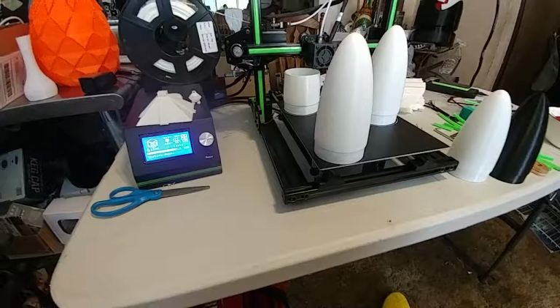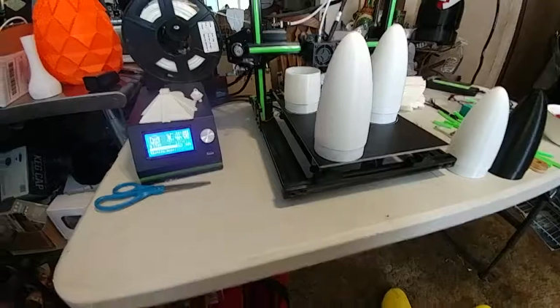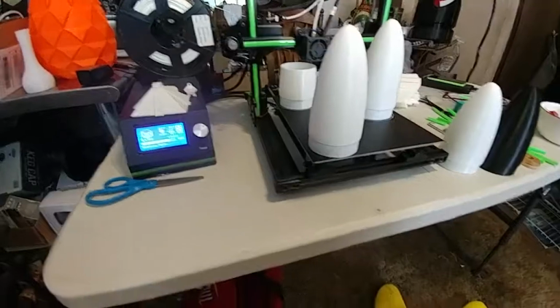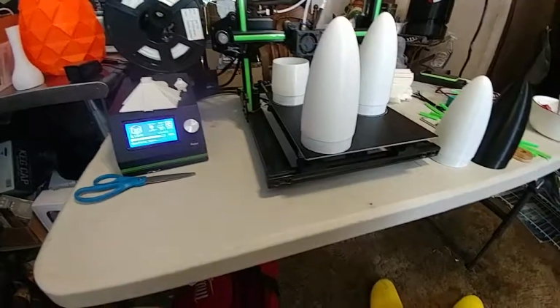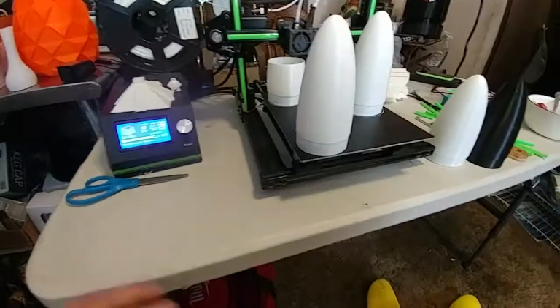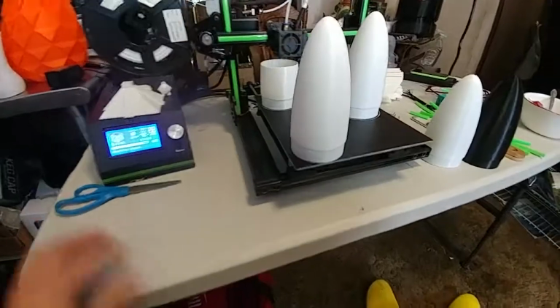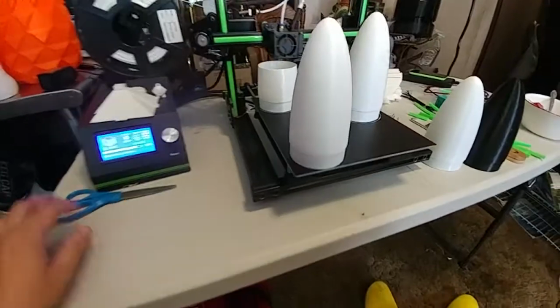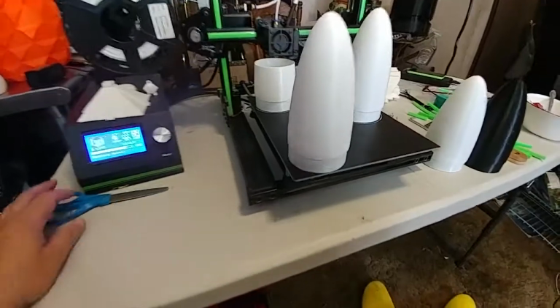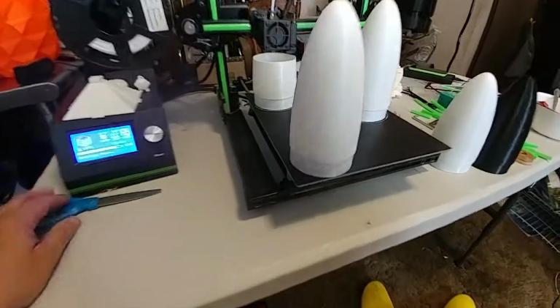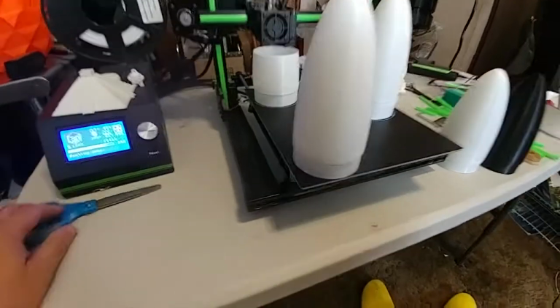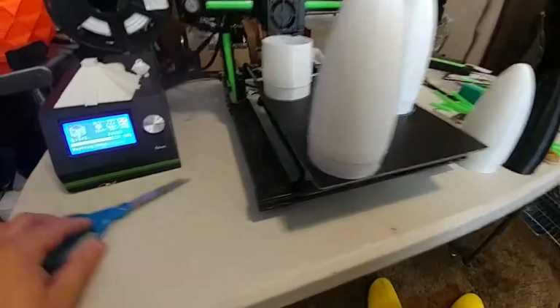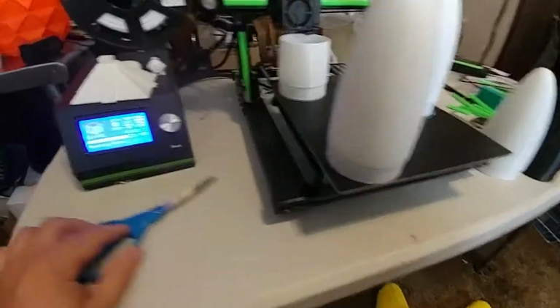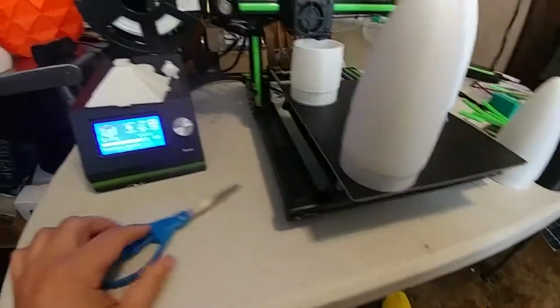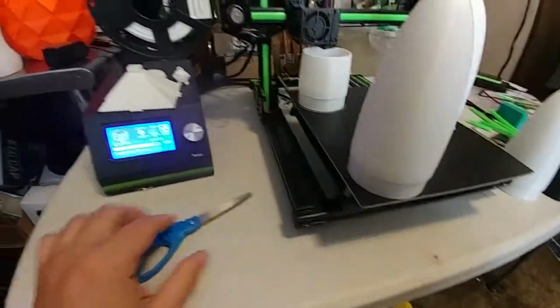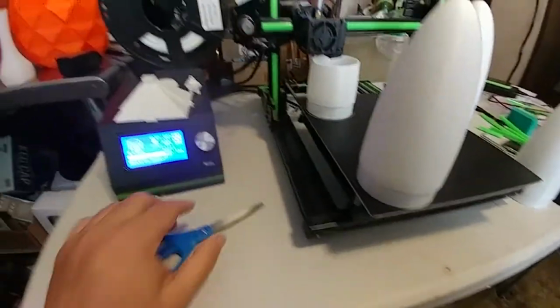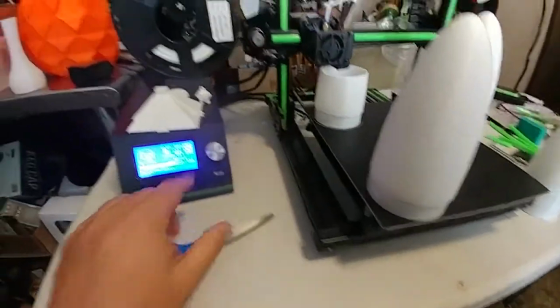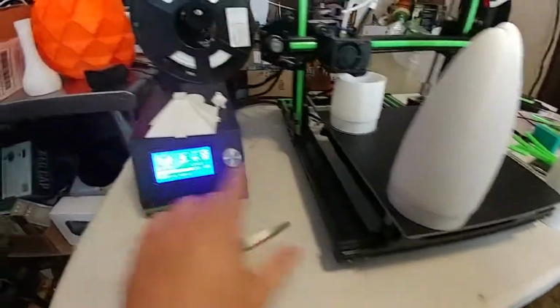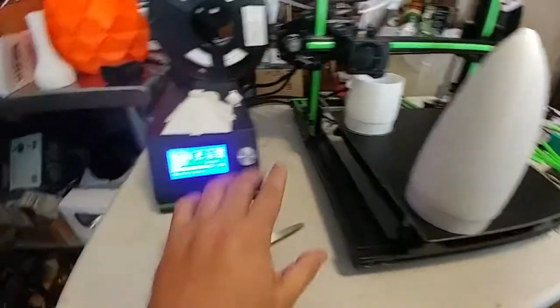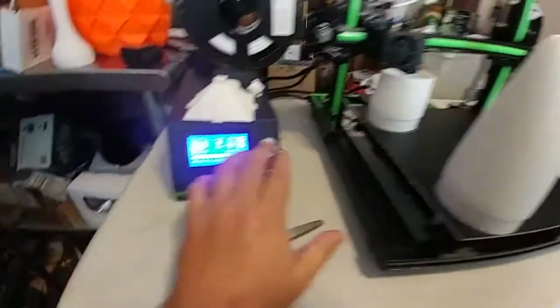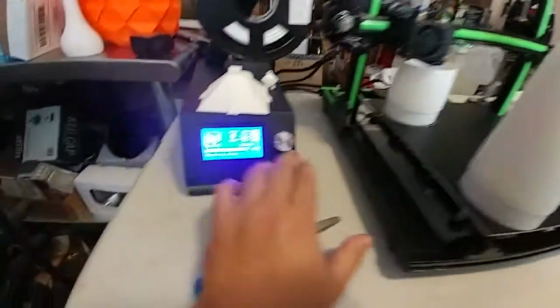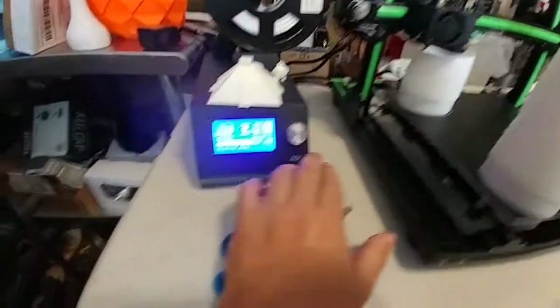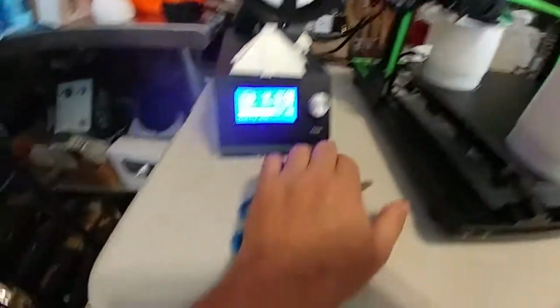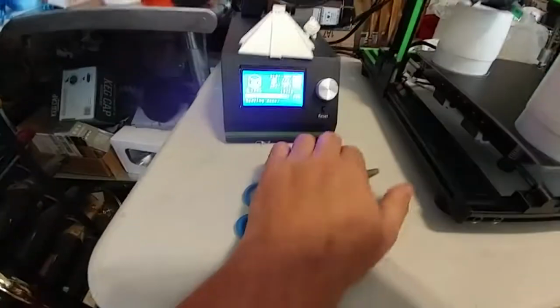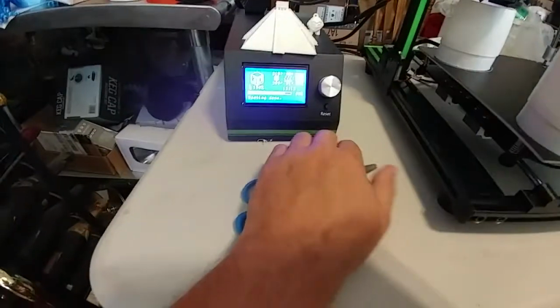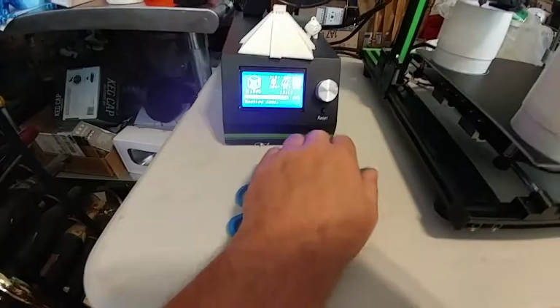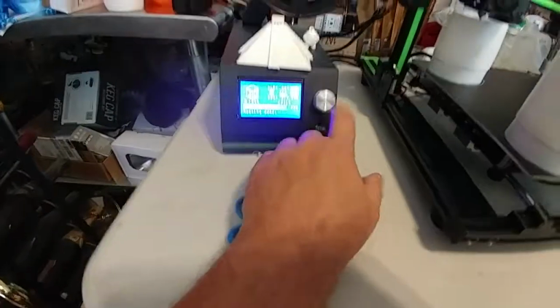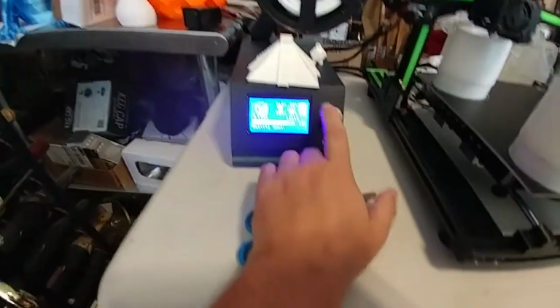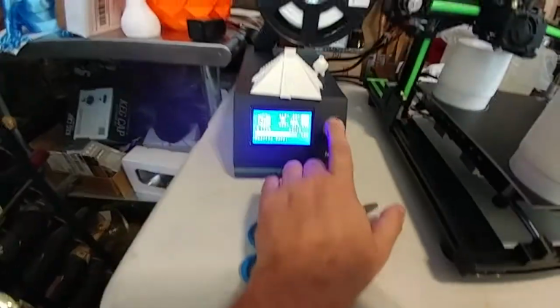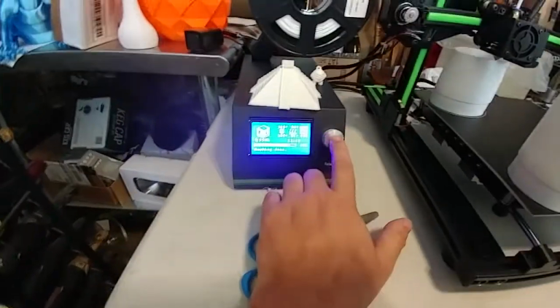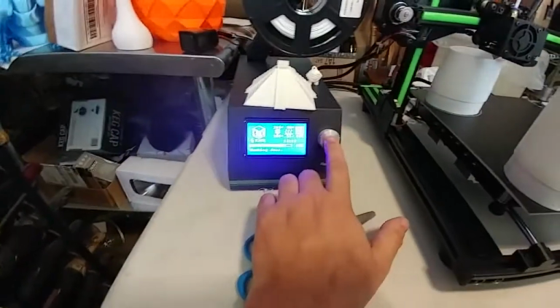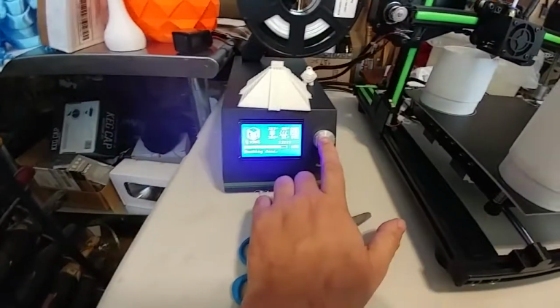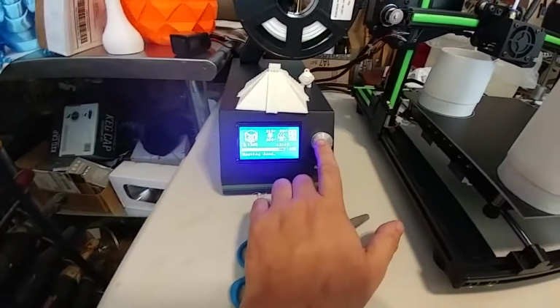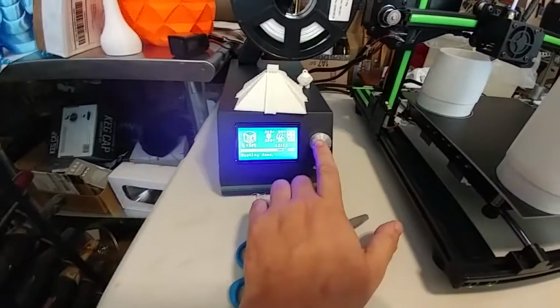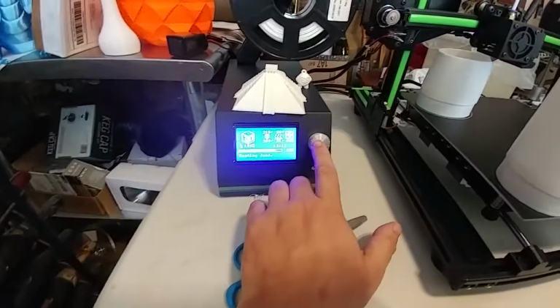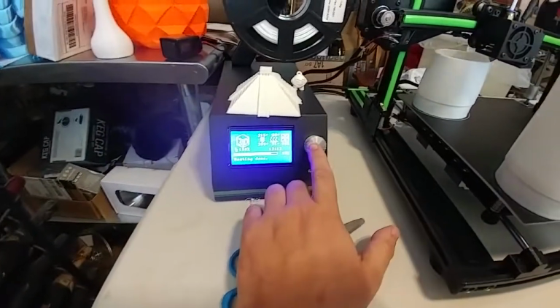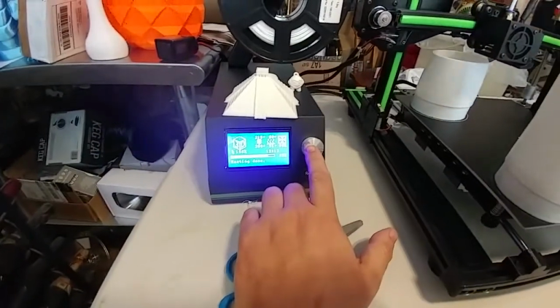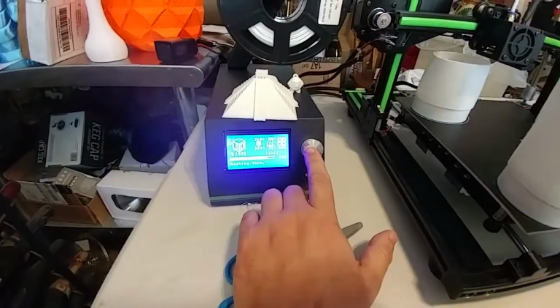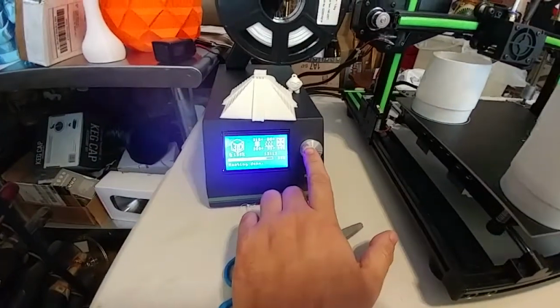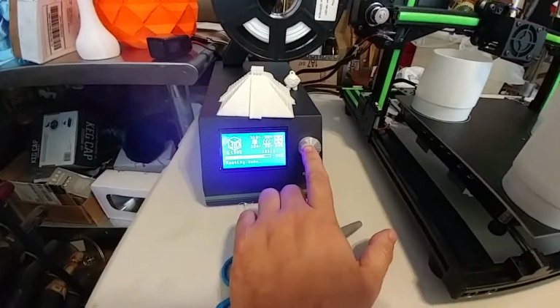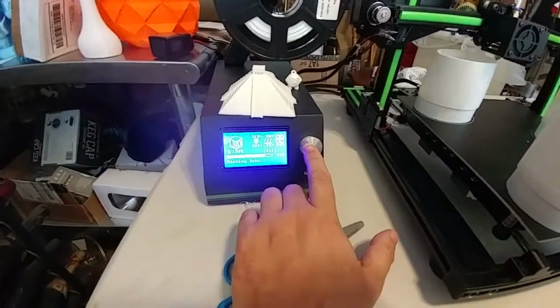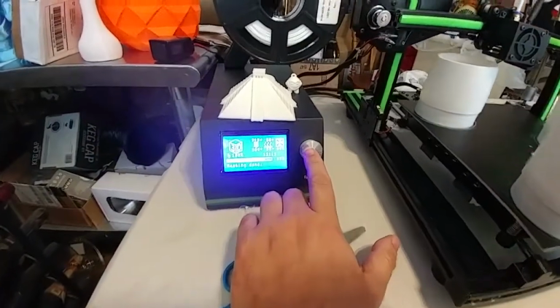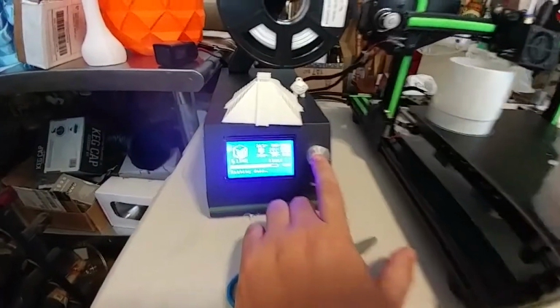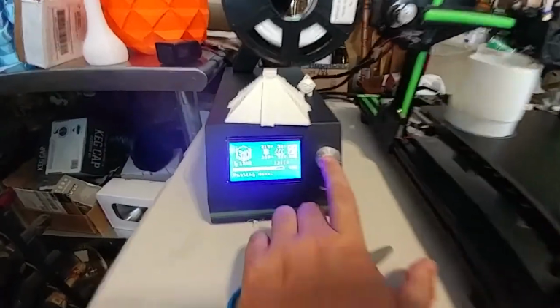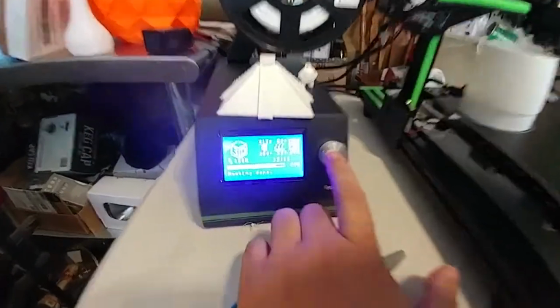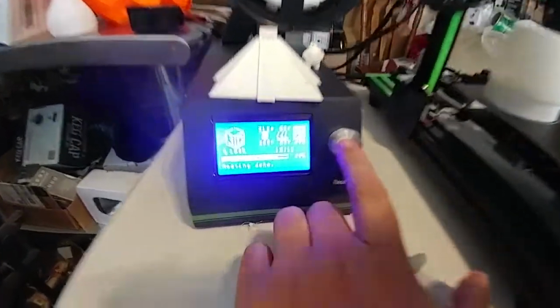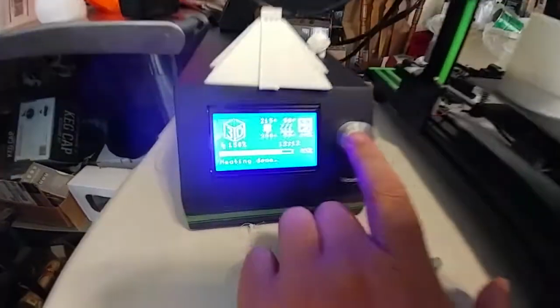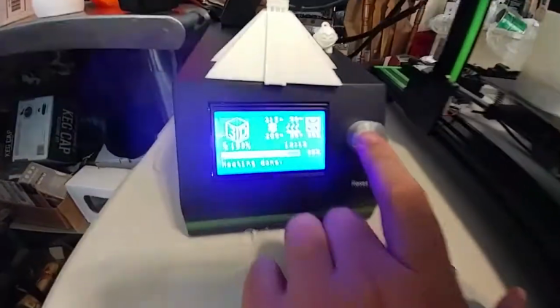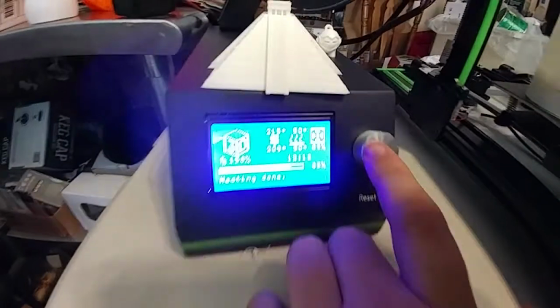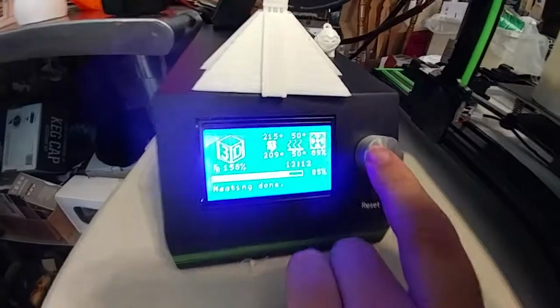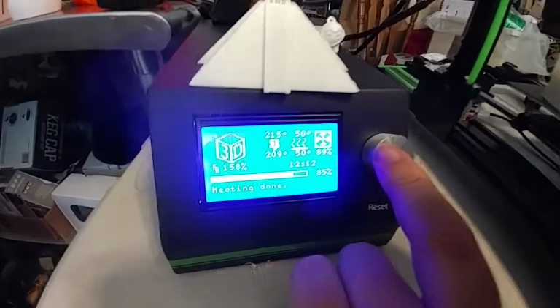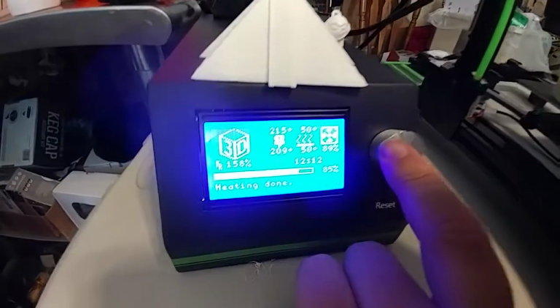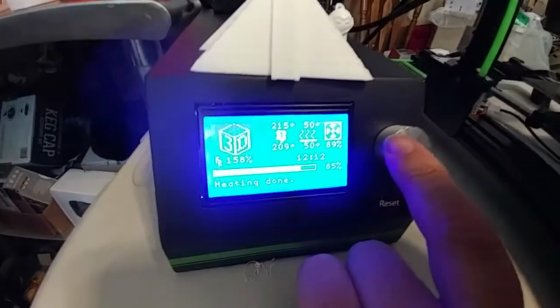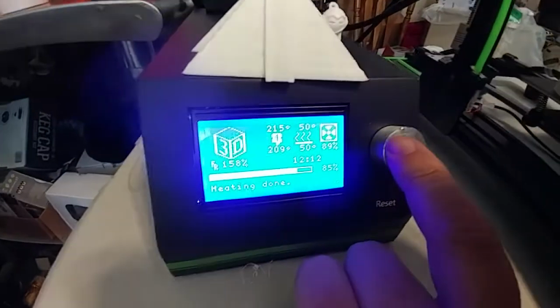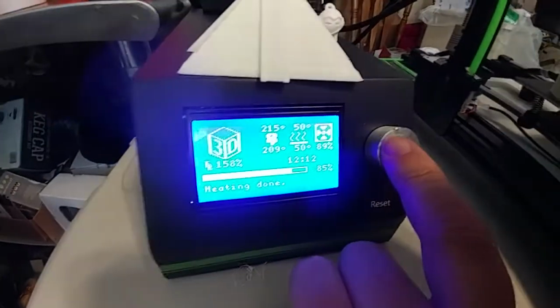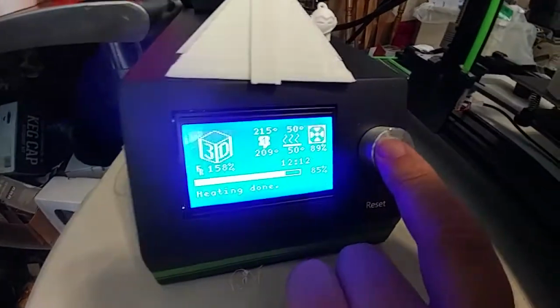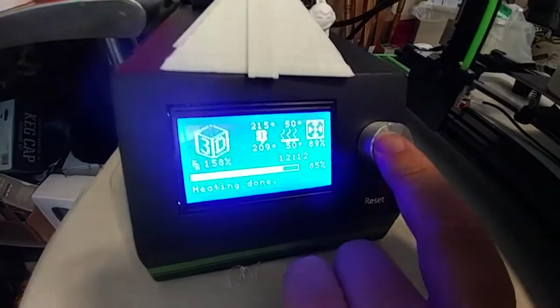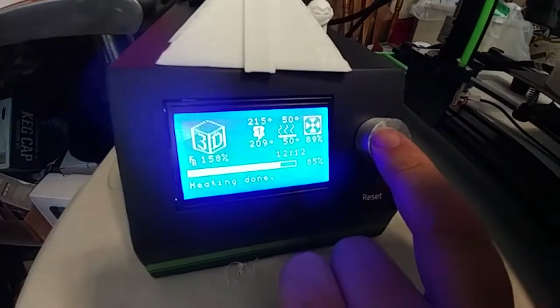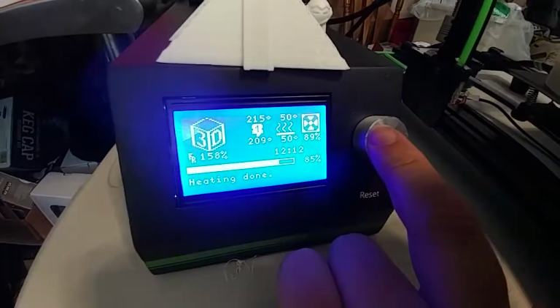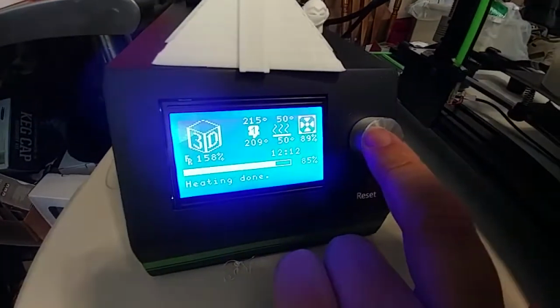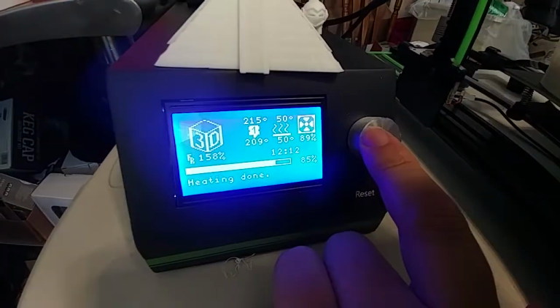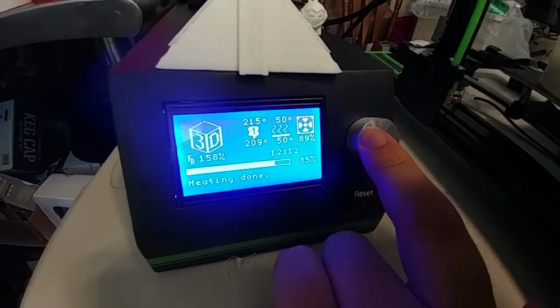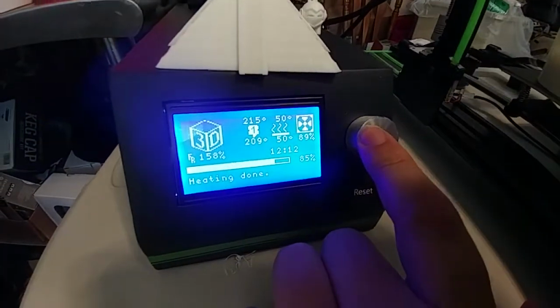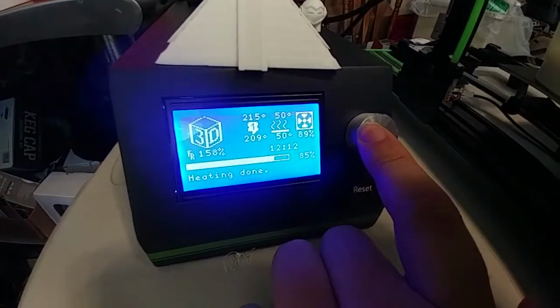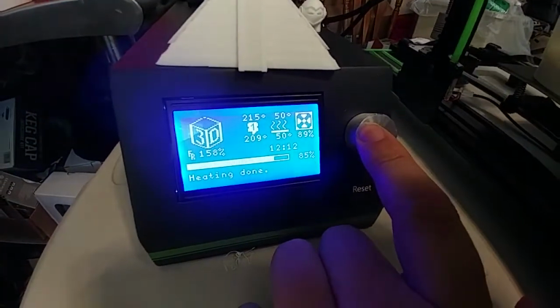Welcome to today's 3D print. Just a quick E10 update. This is definitely a change that anybody who has this printer should make.